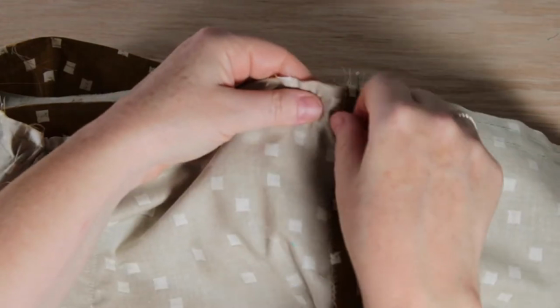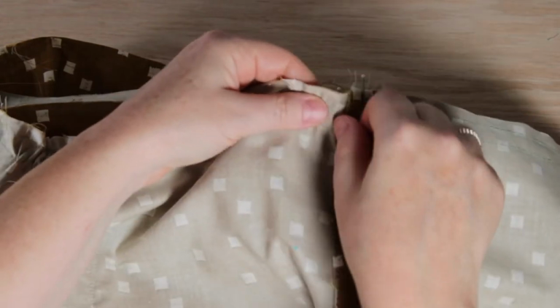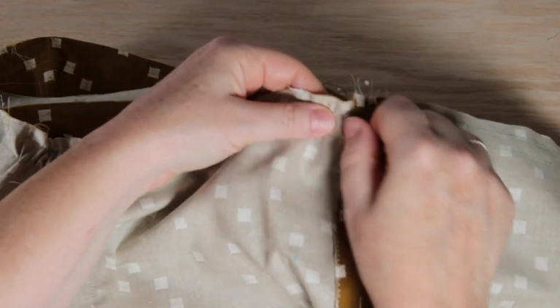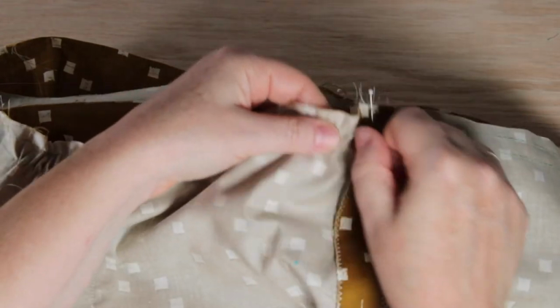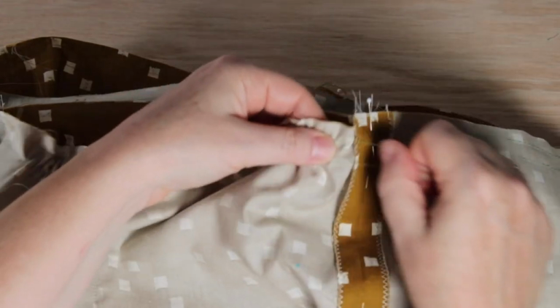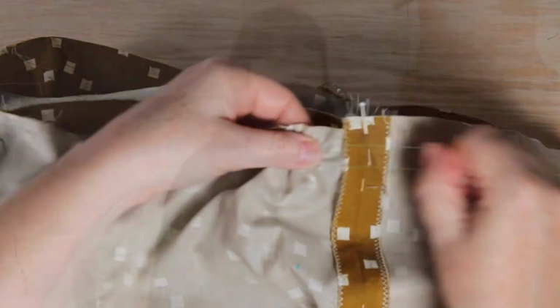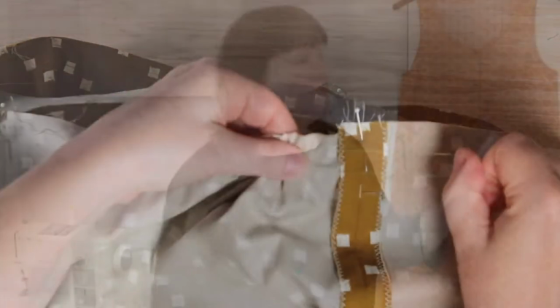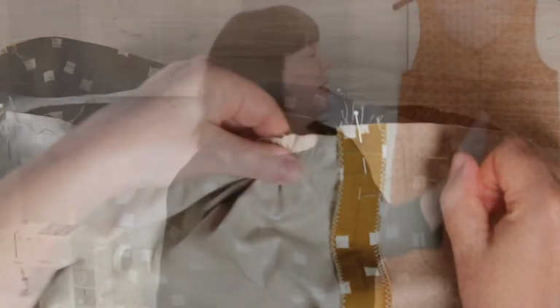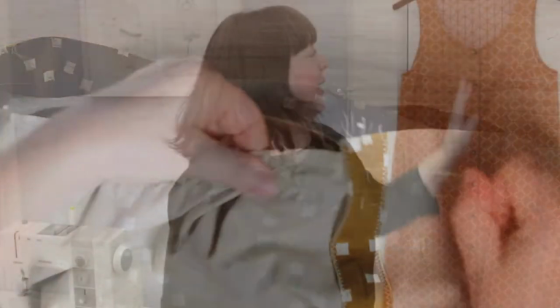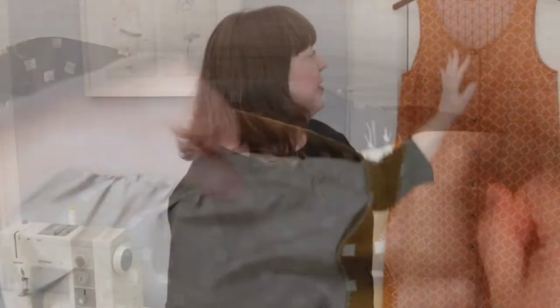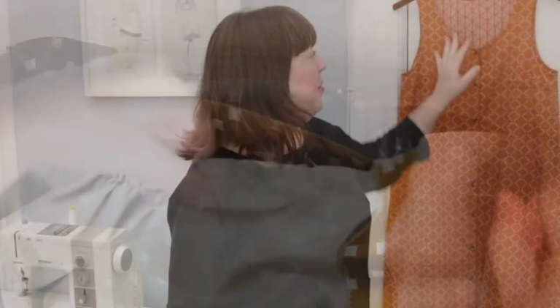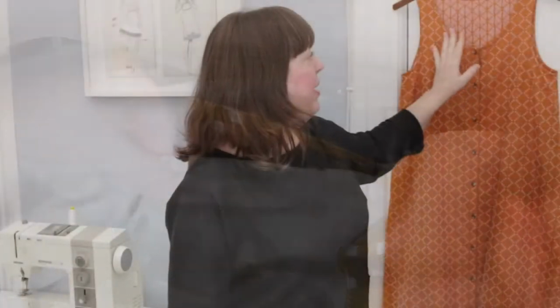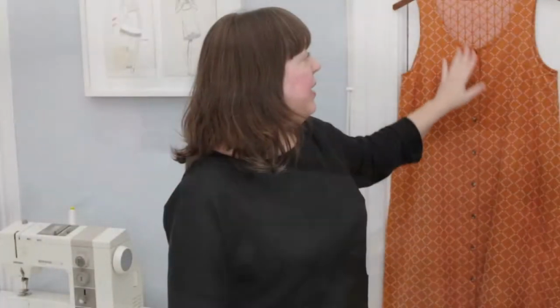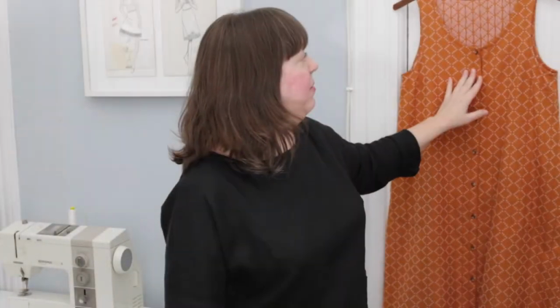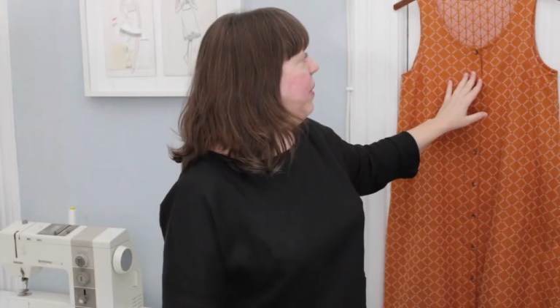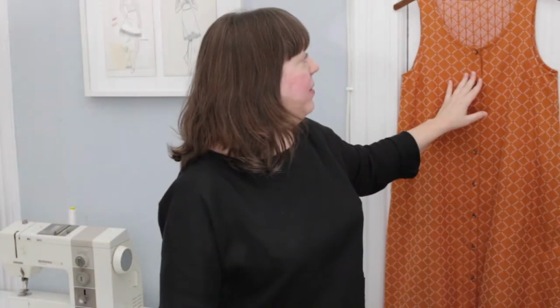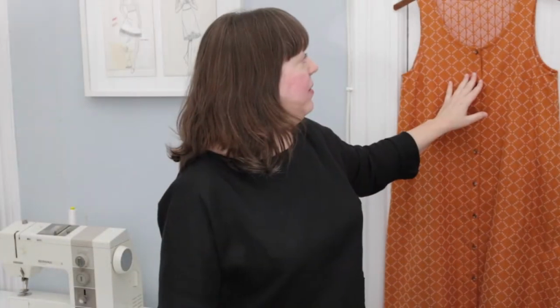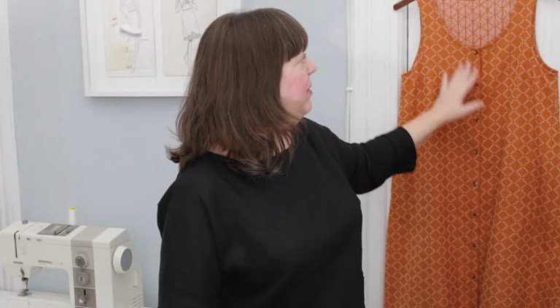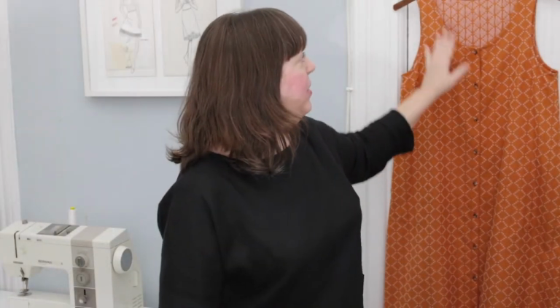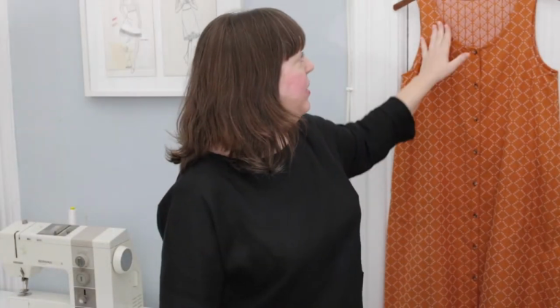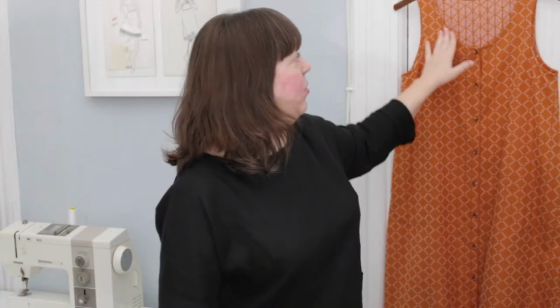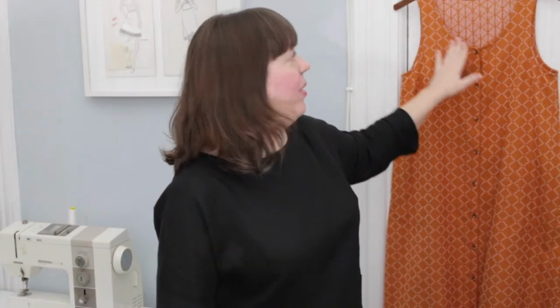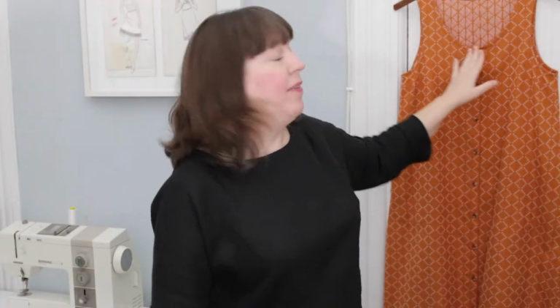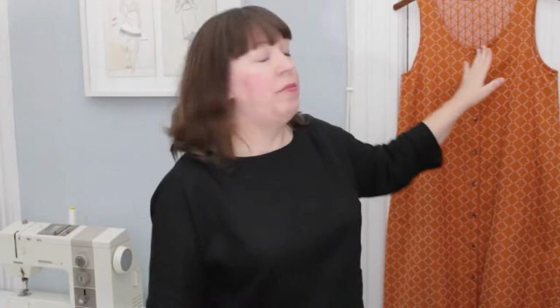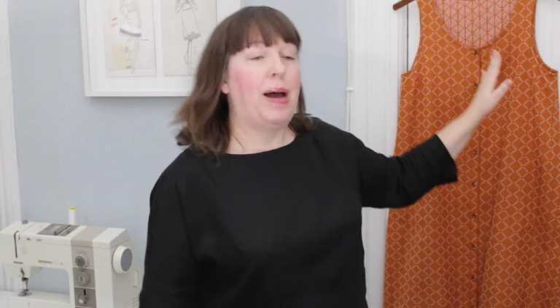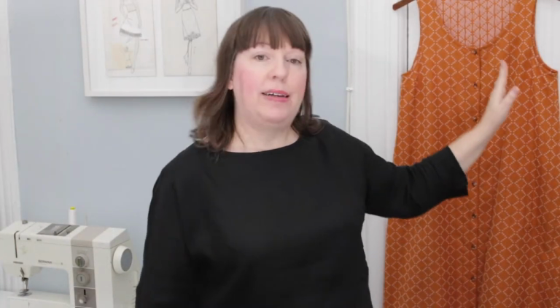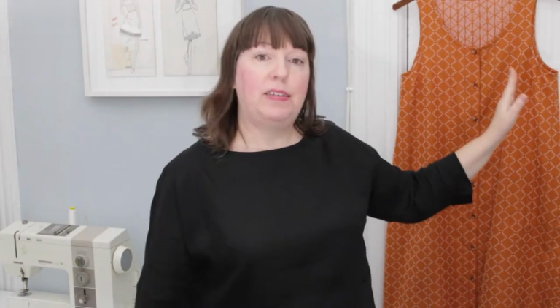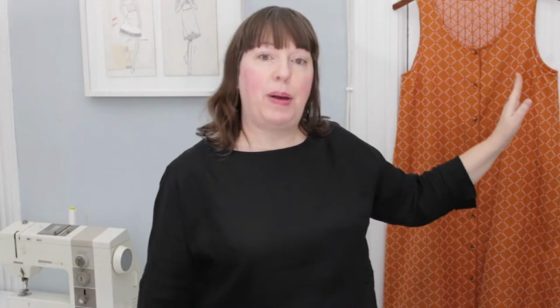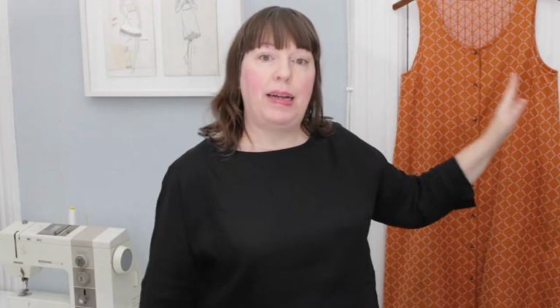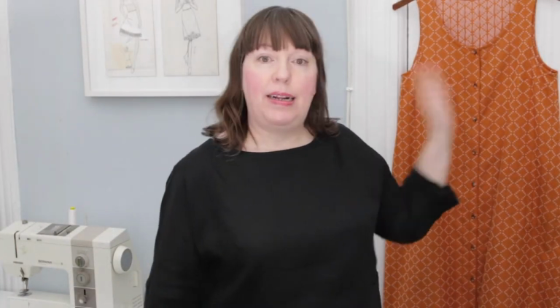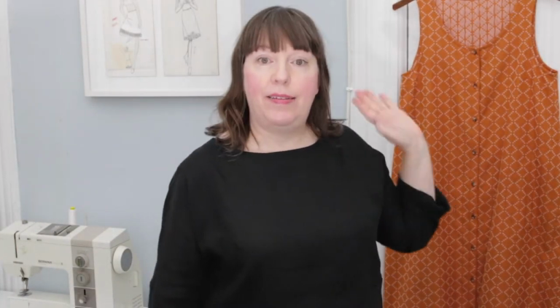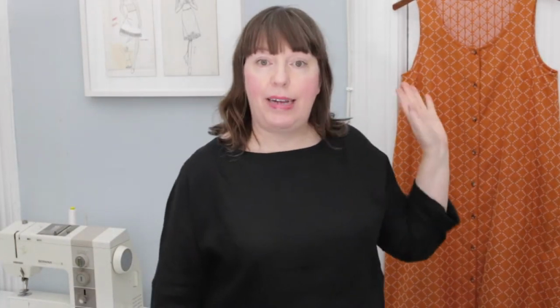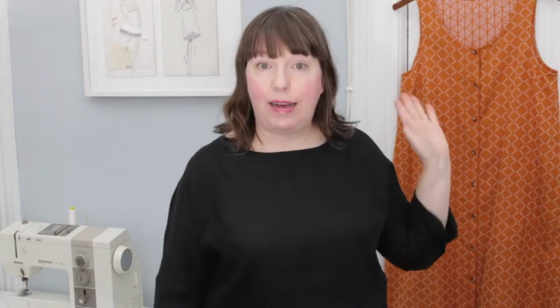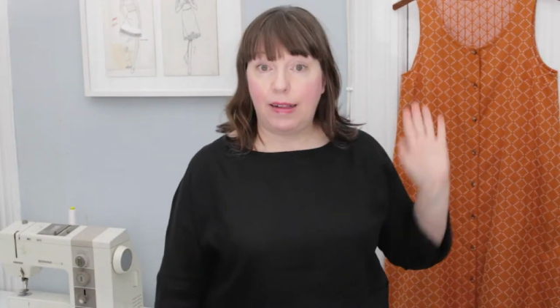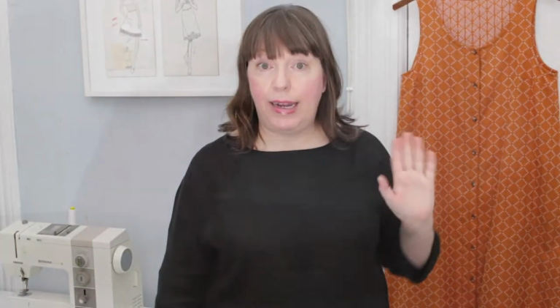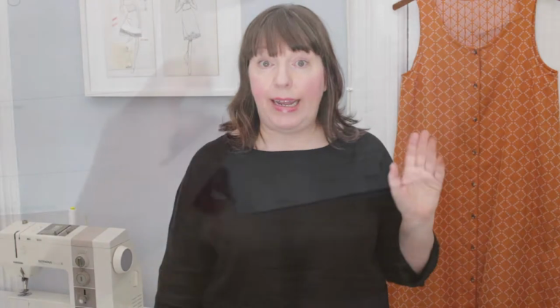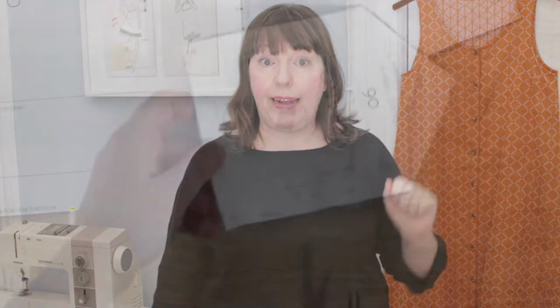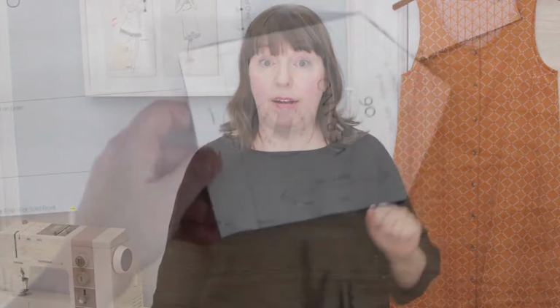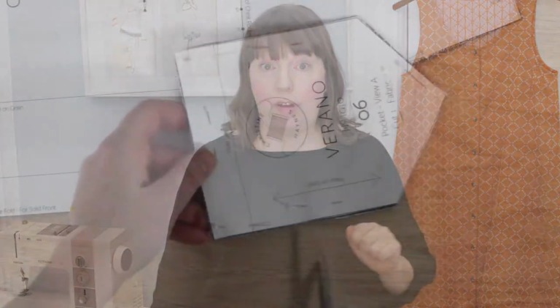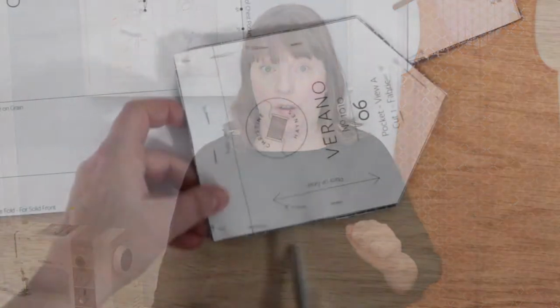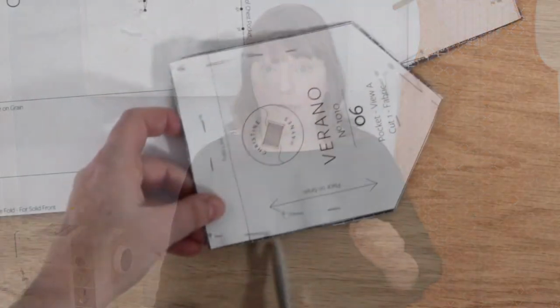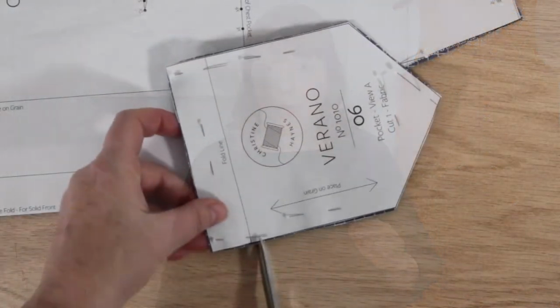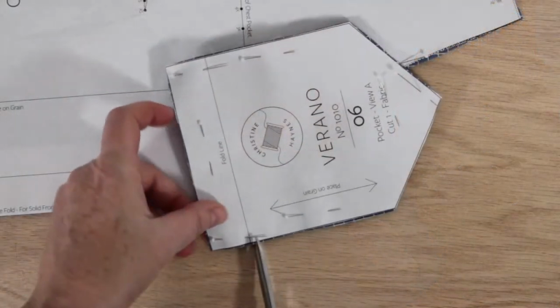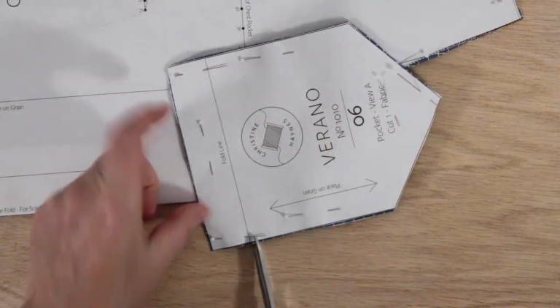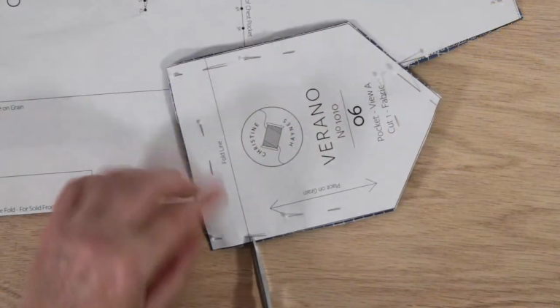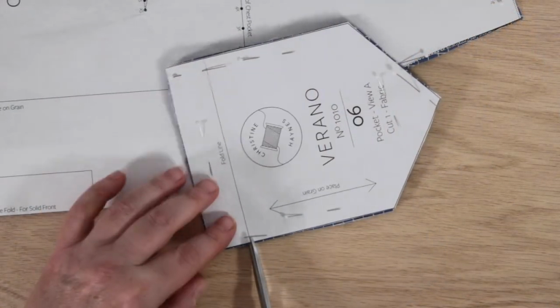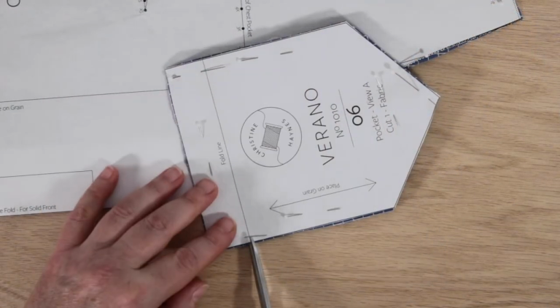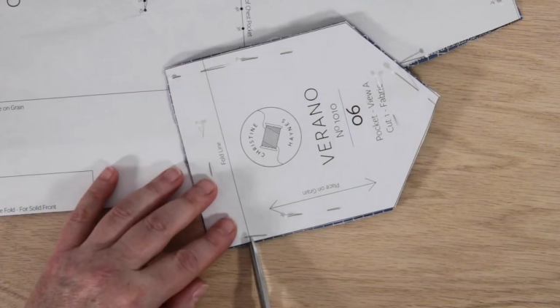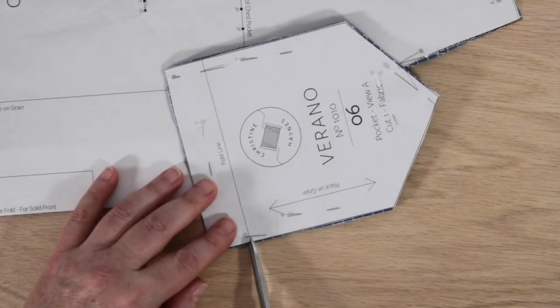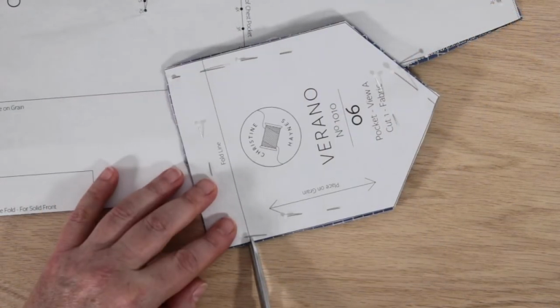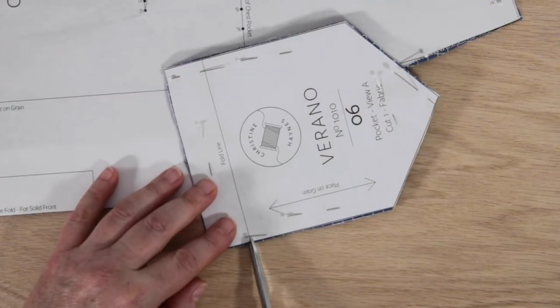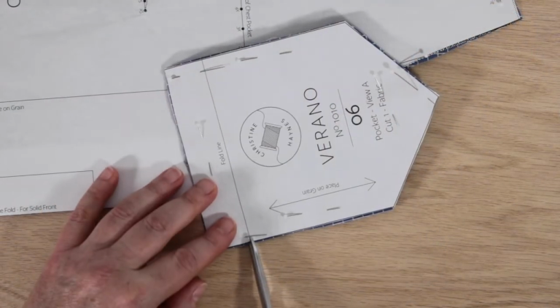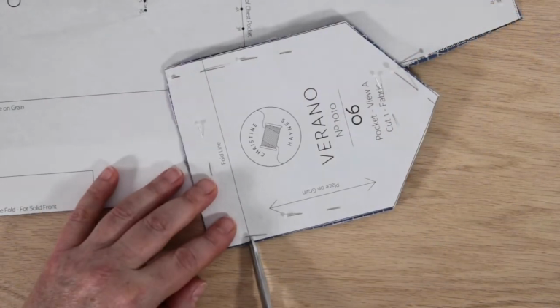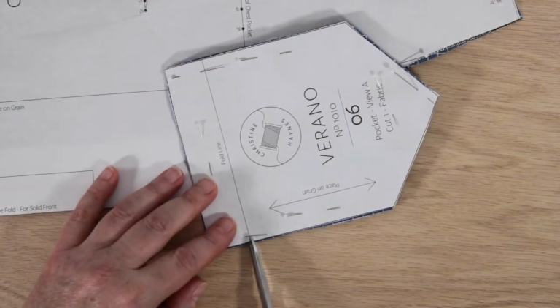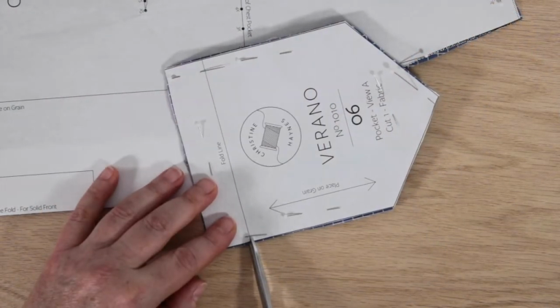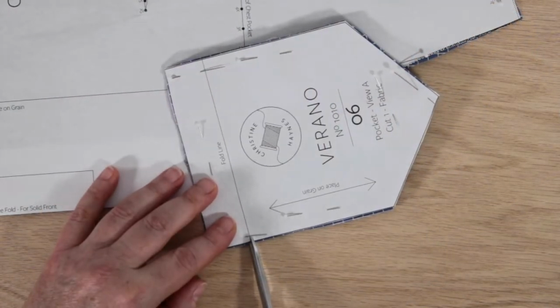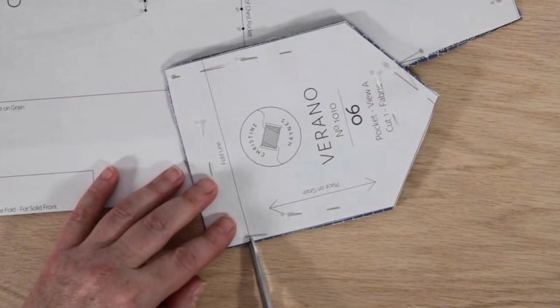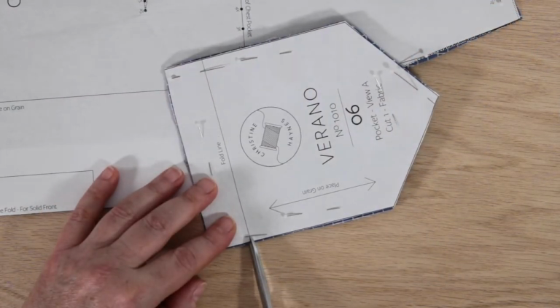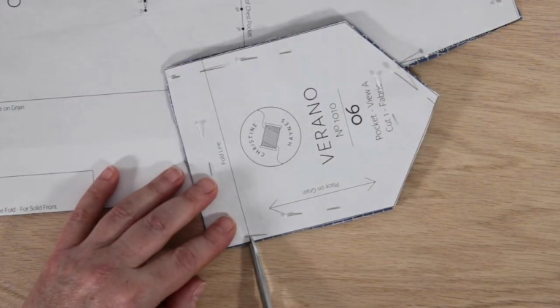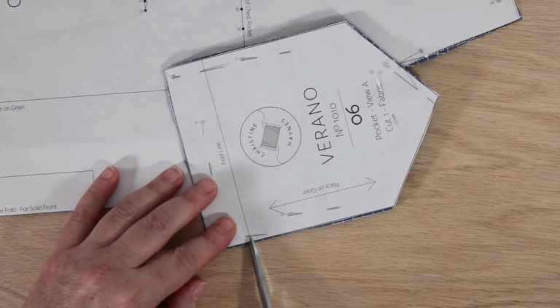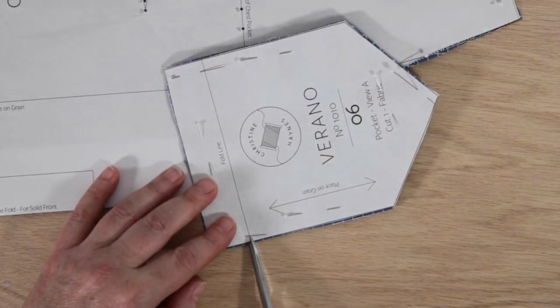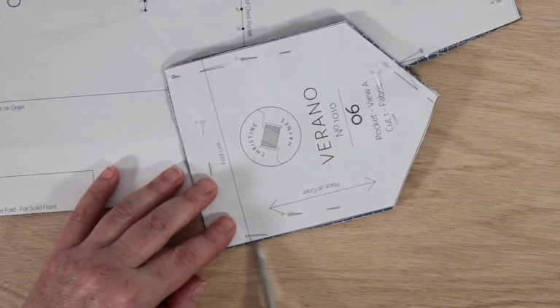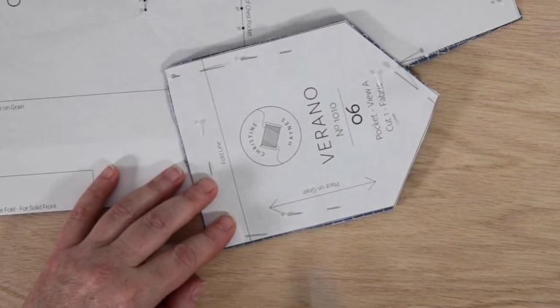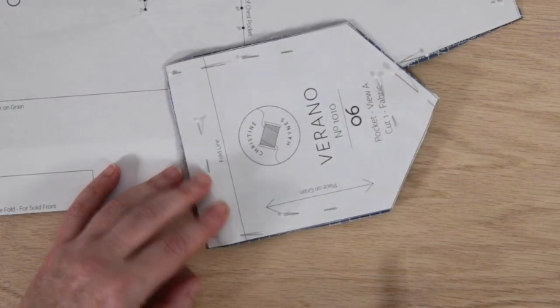You will learn how to sew bust darts, bias binding, gathering, four different pocket styles, buttonholes, and so much more.